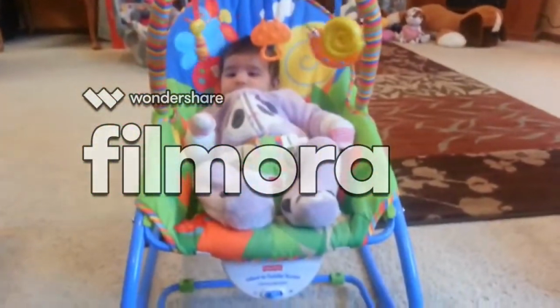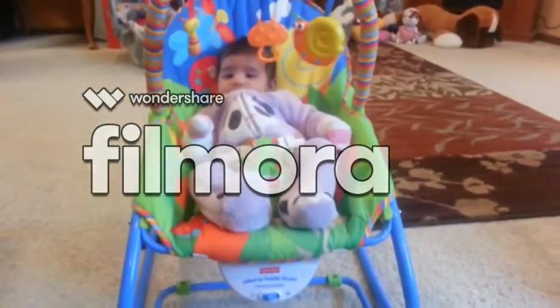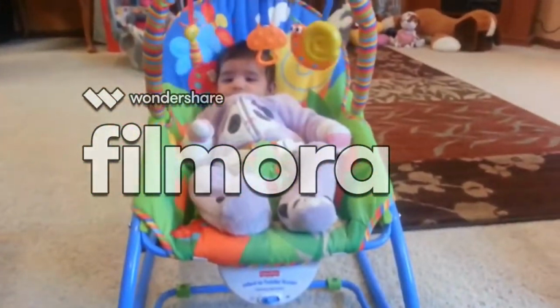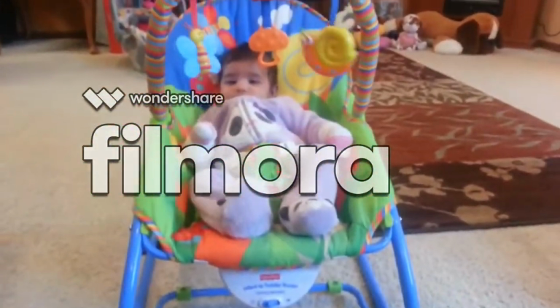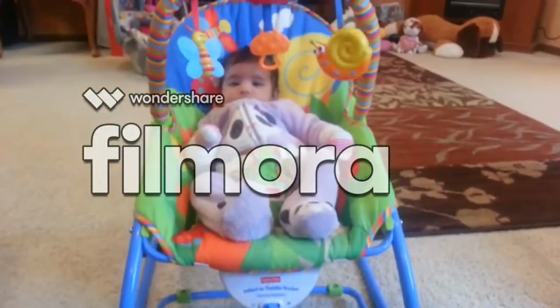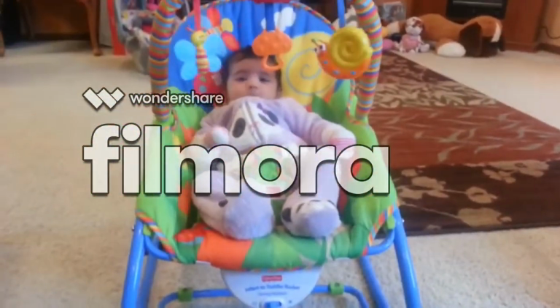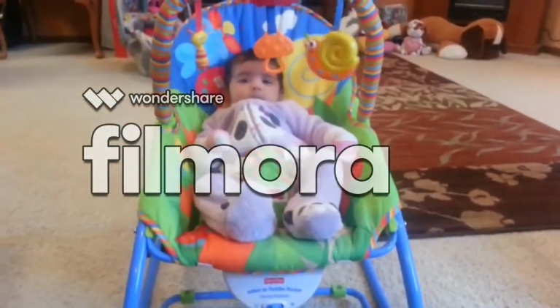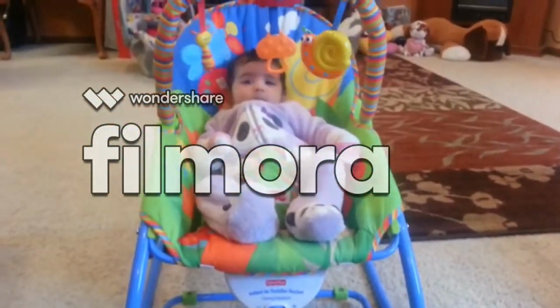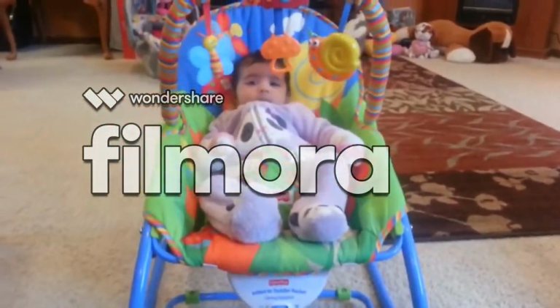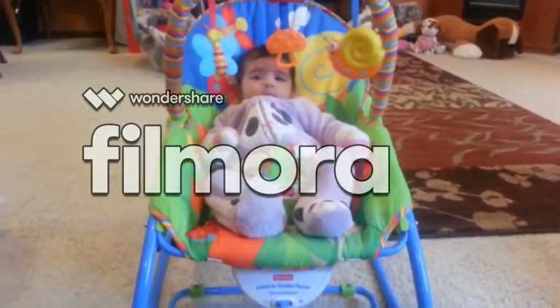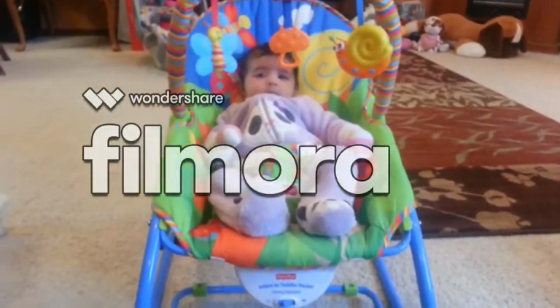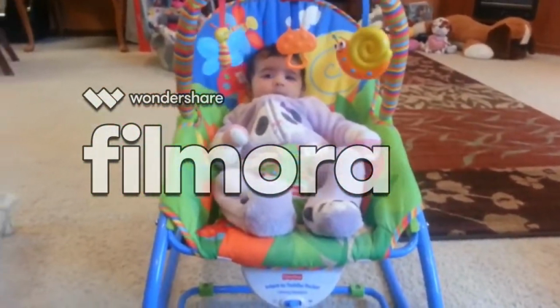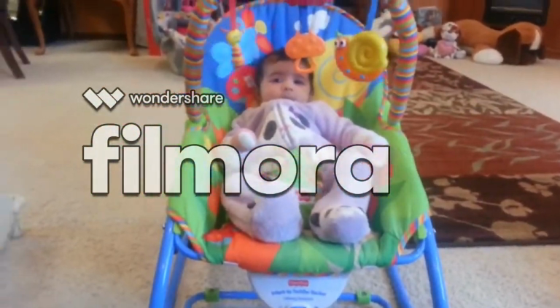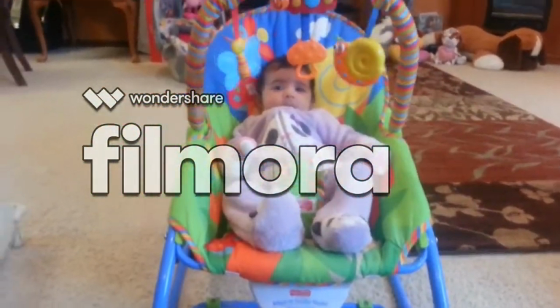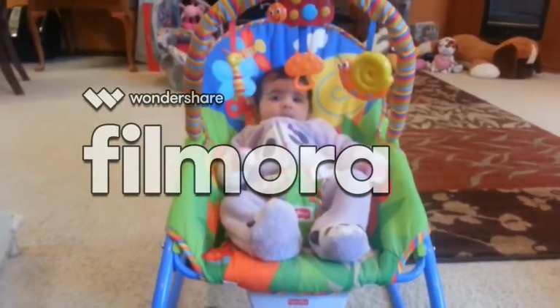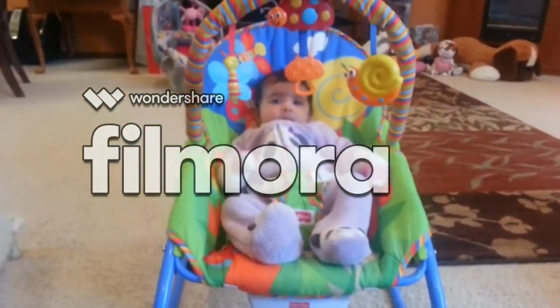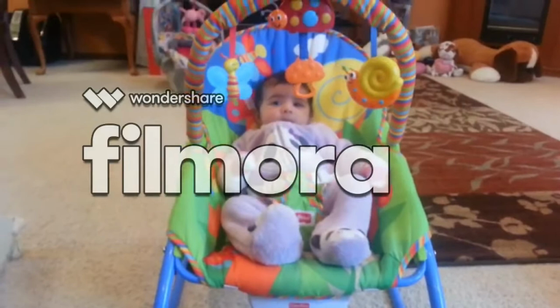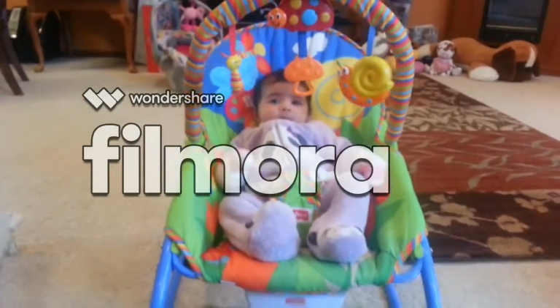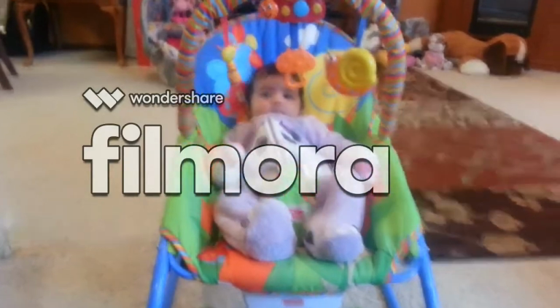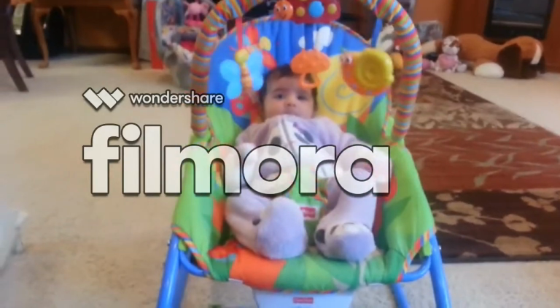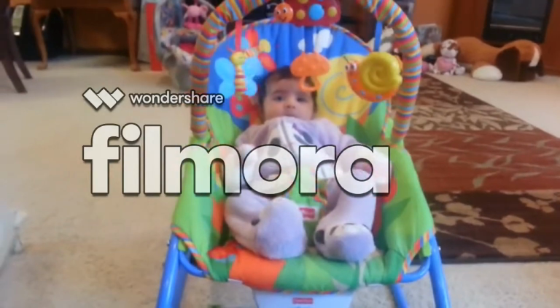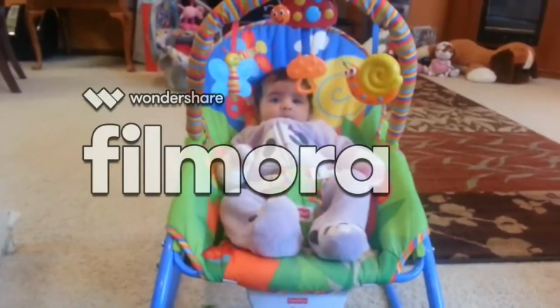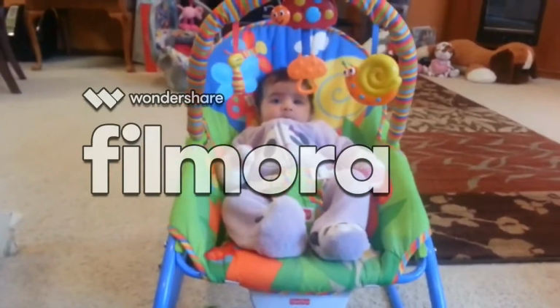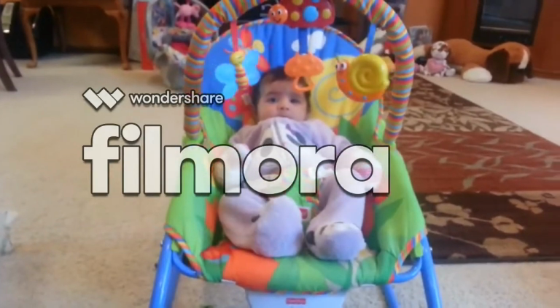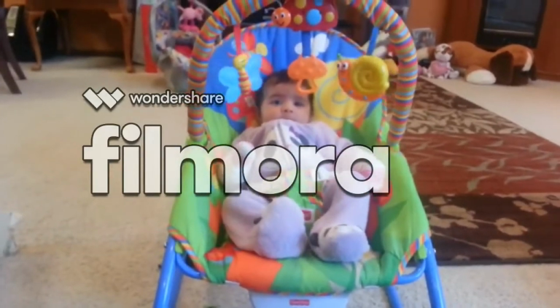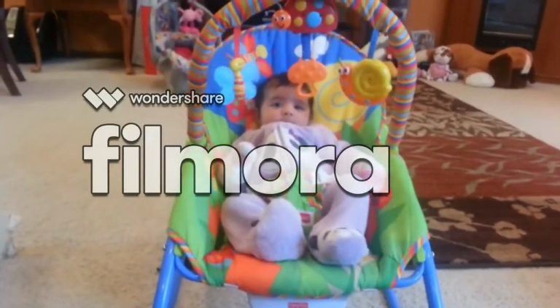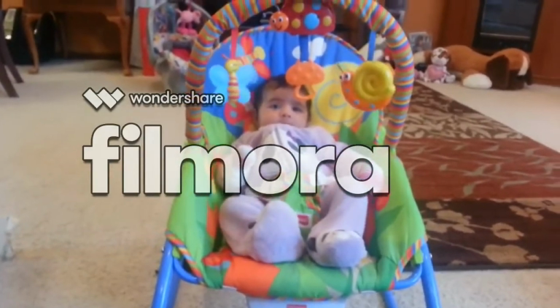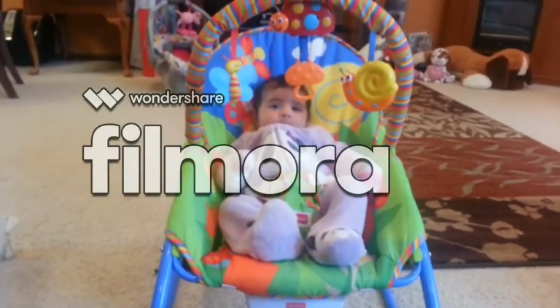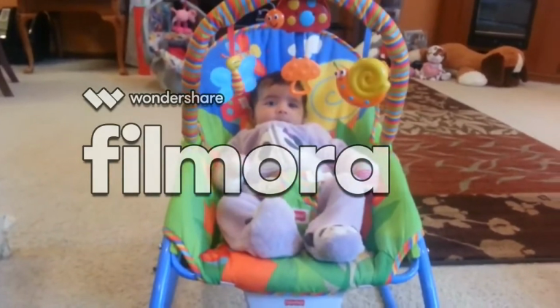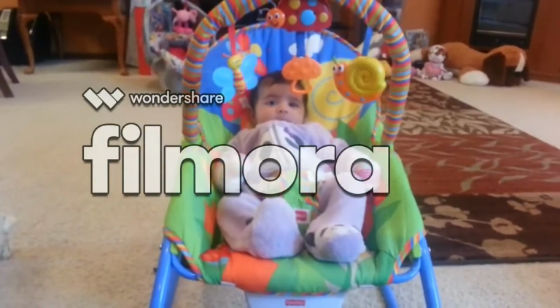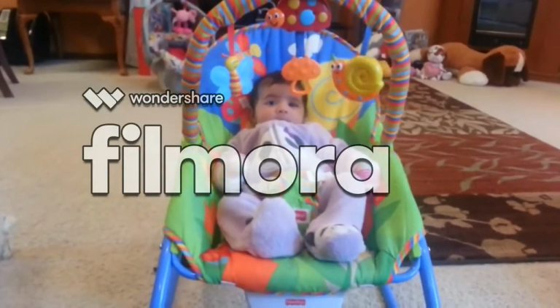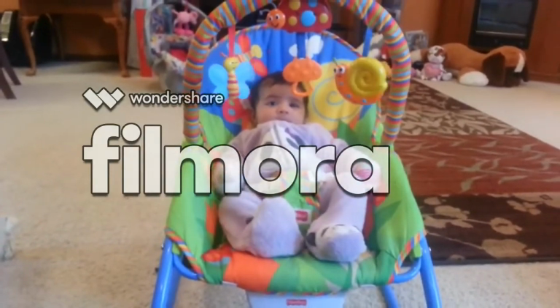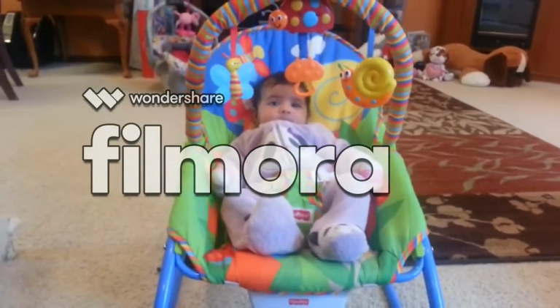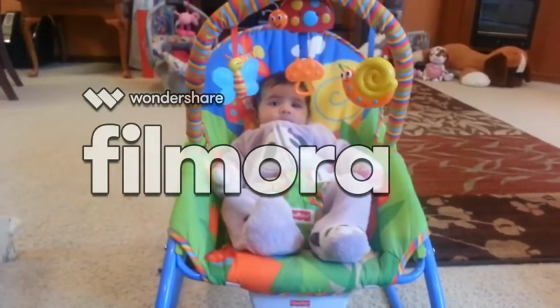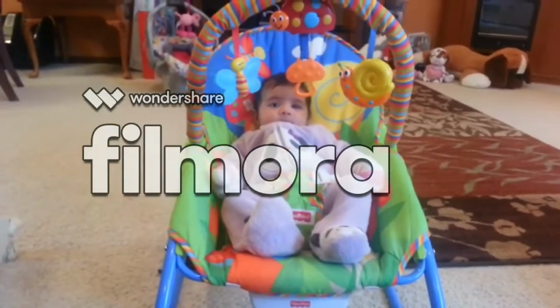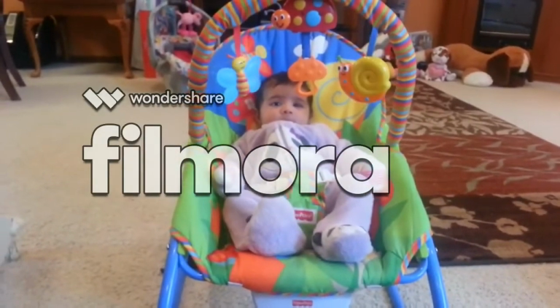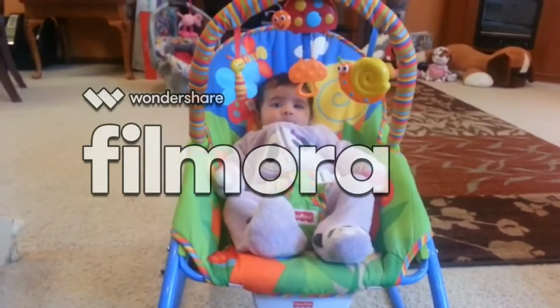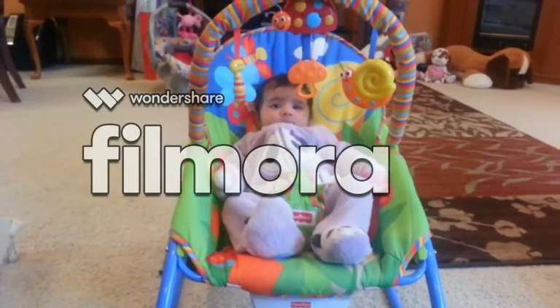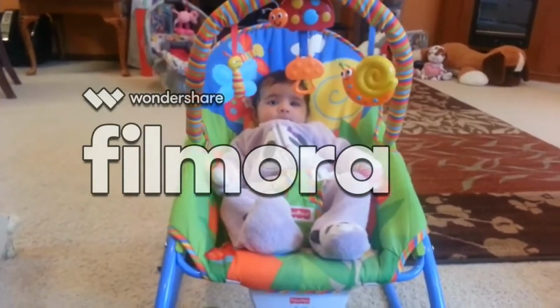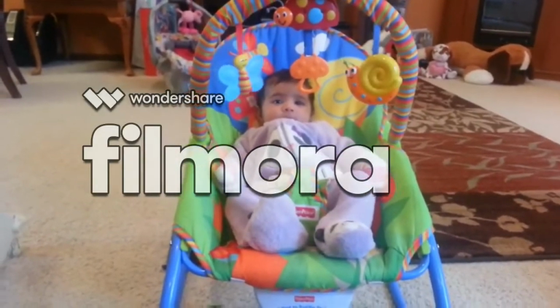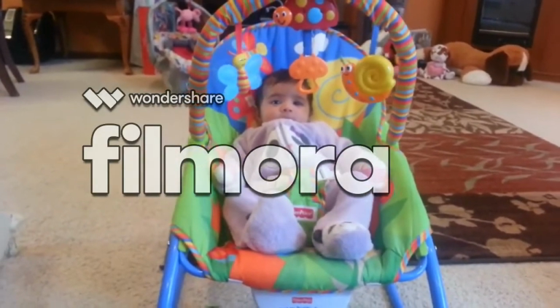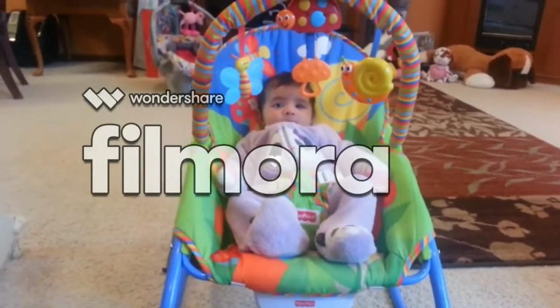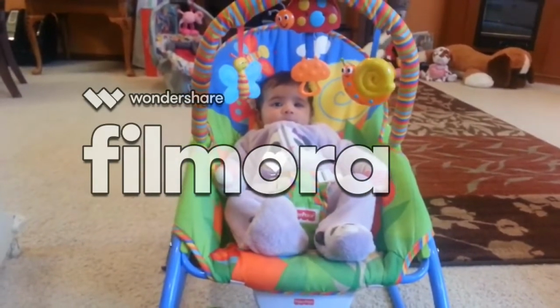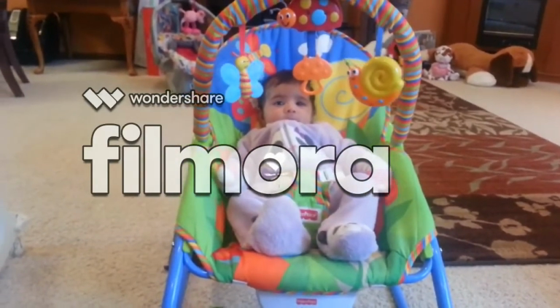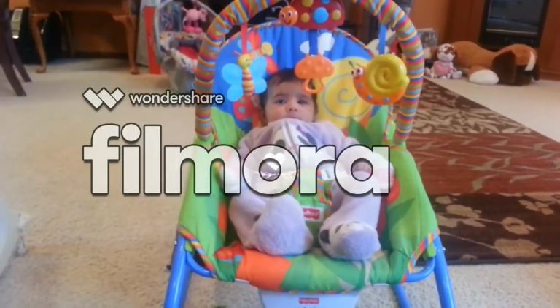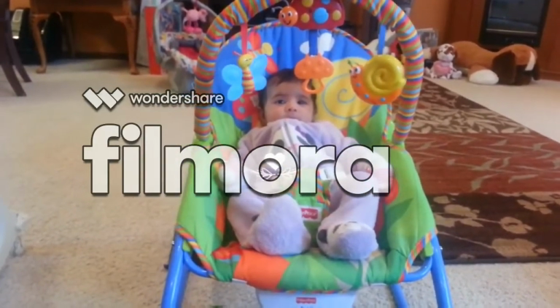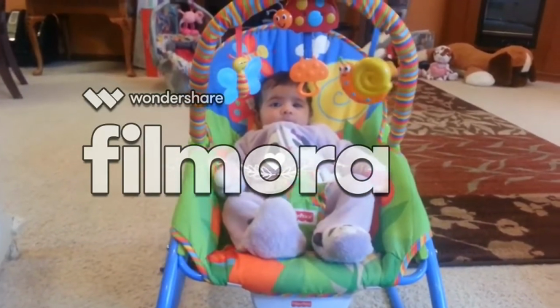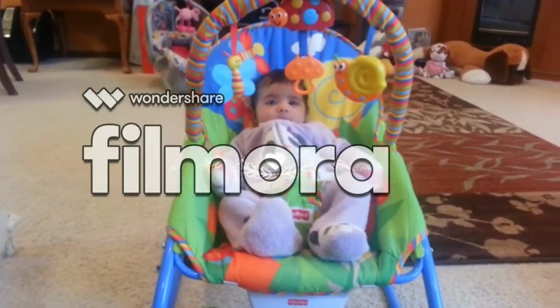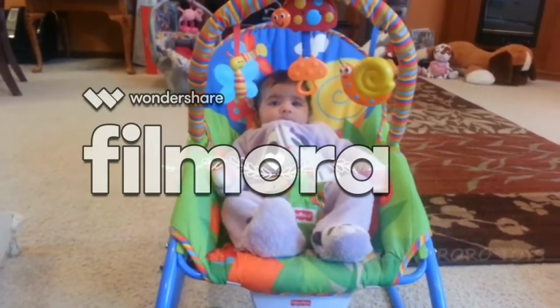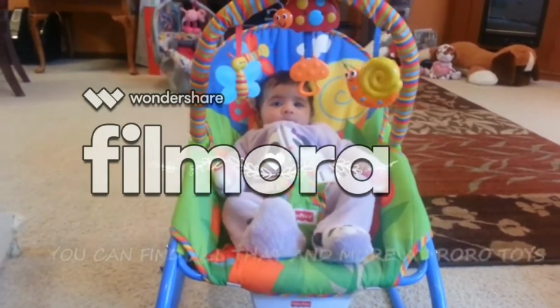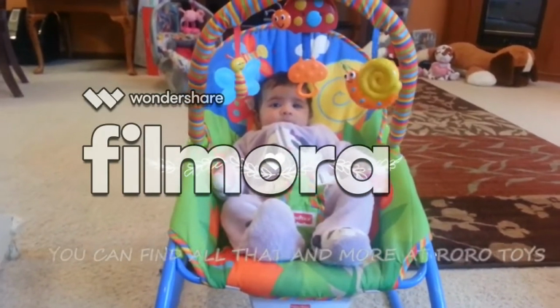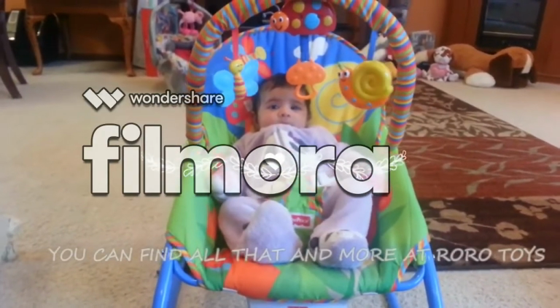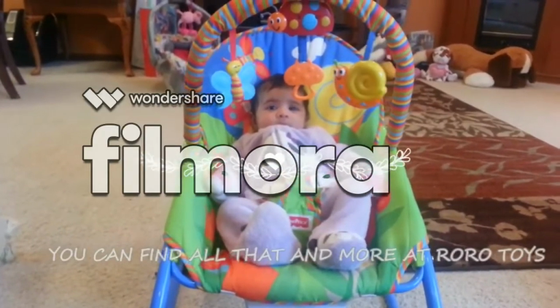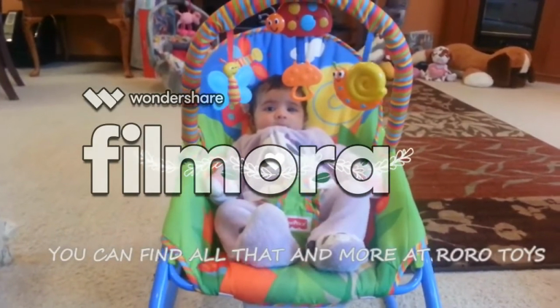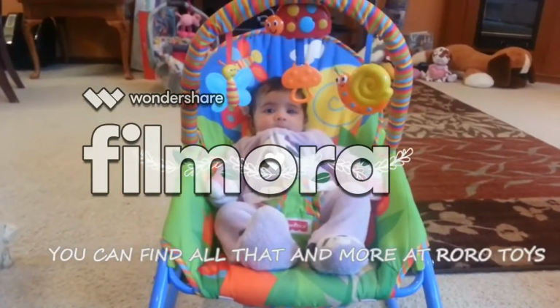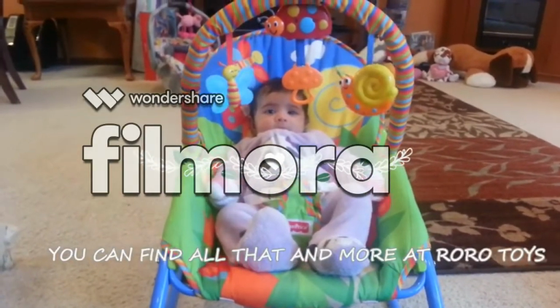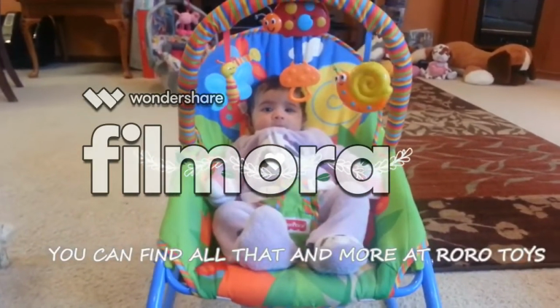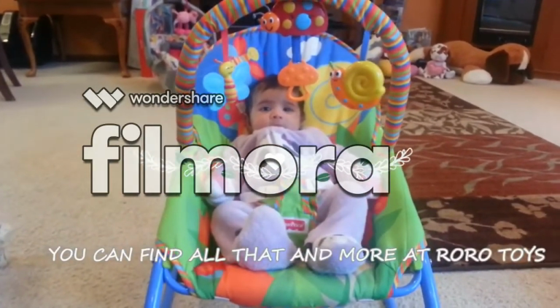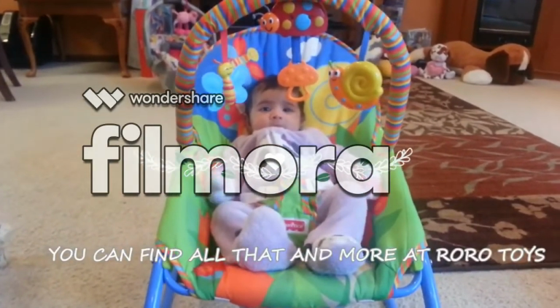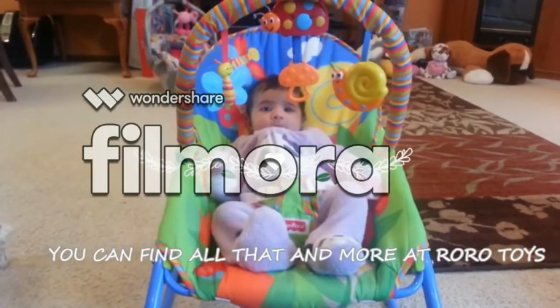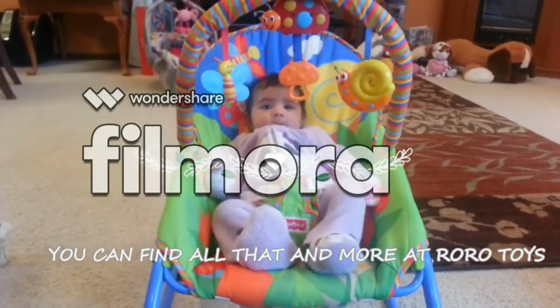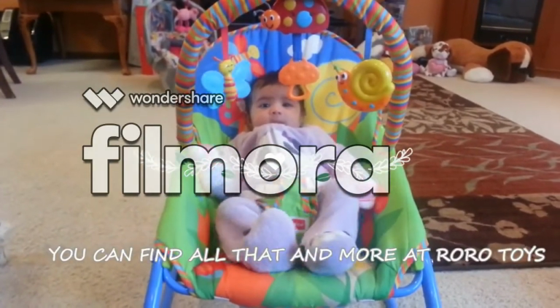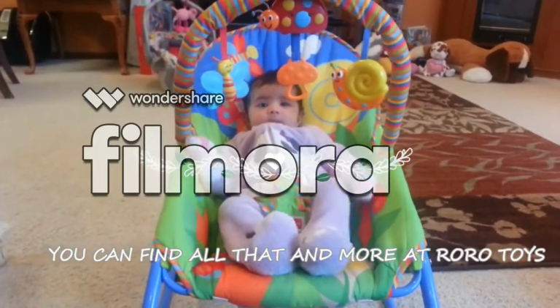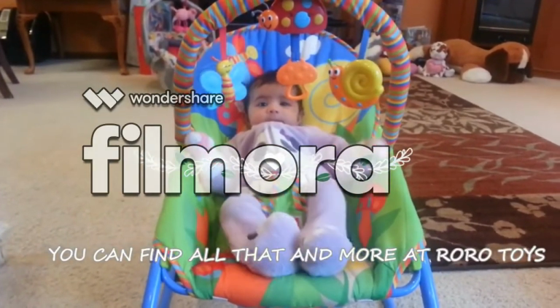So anyways, check the link below if you want to buy this. Thank you so much, bye.